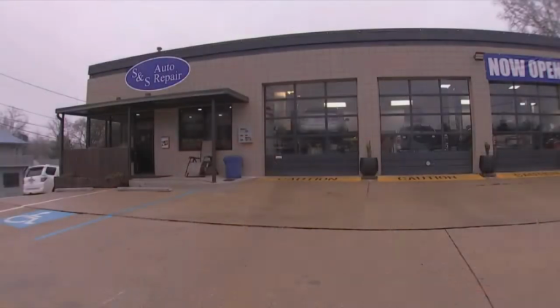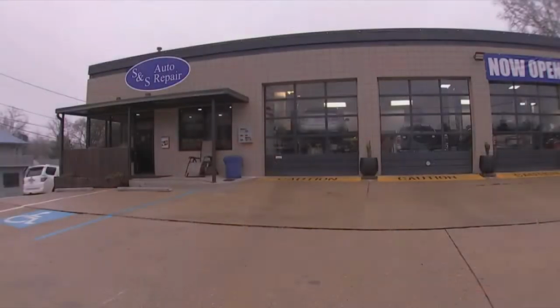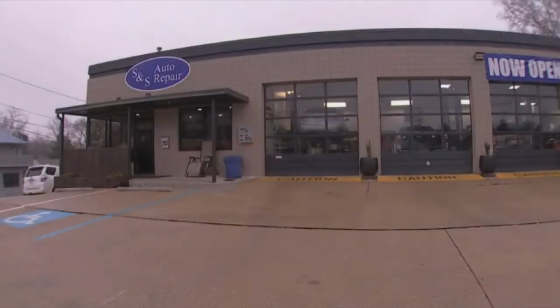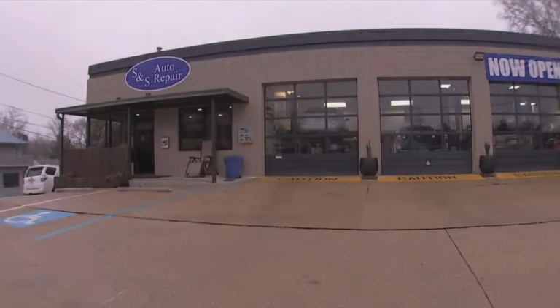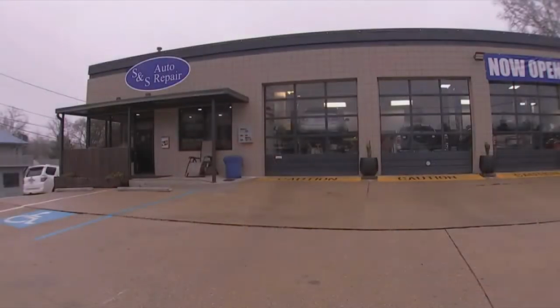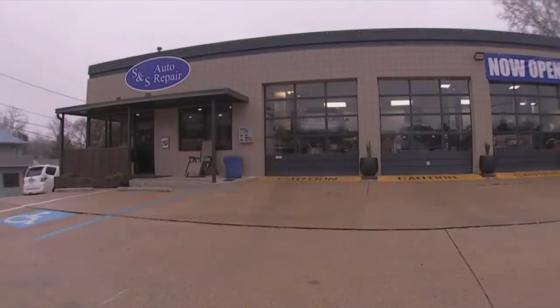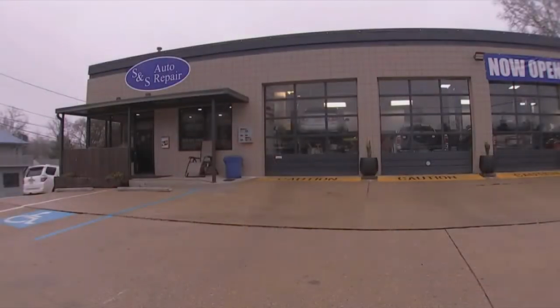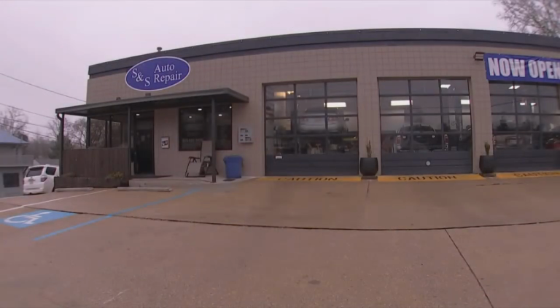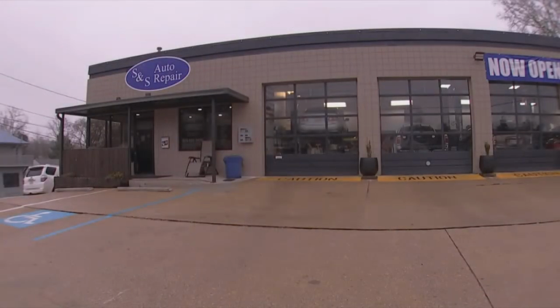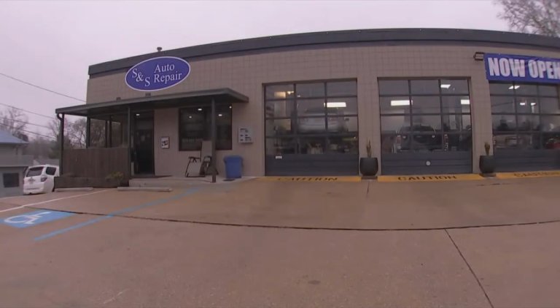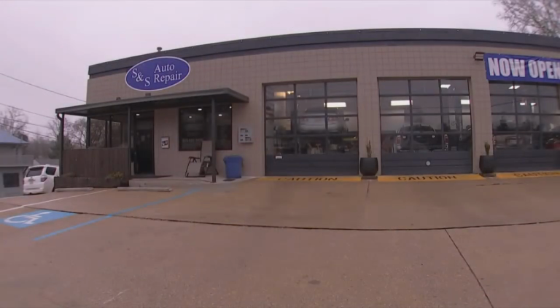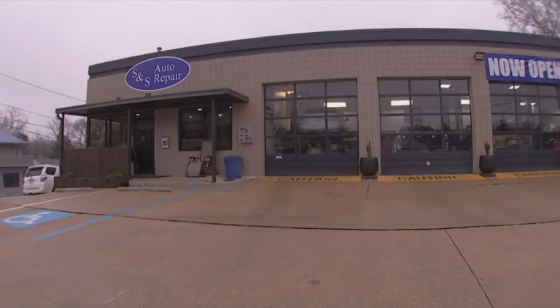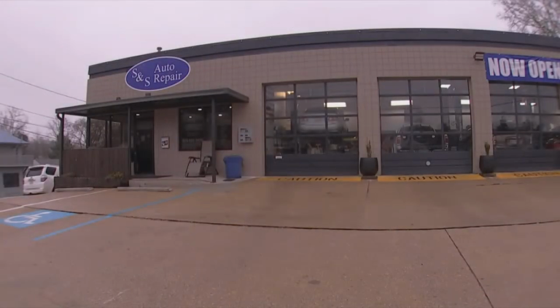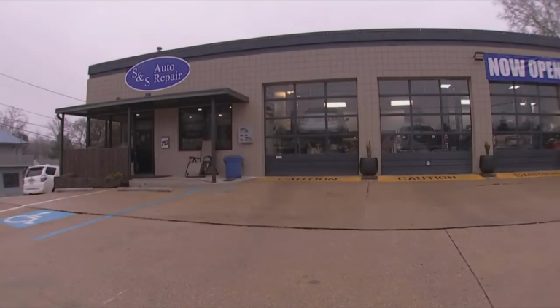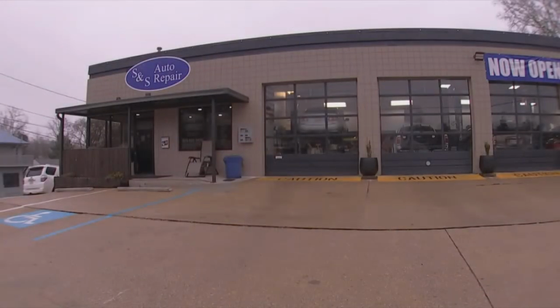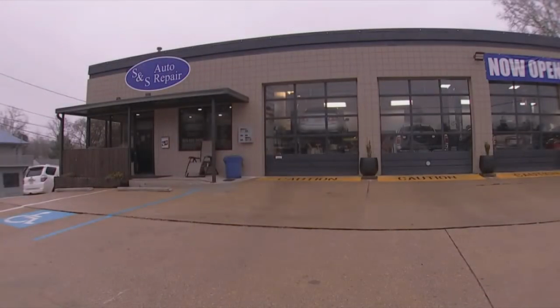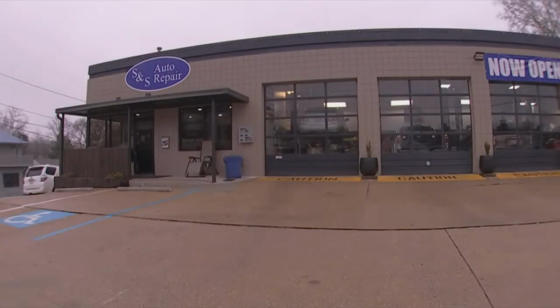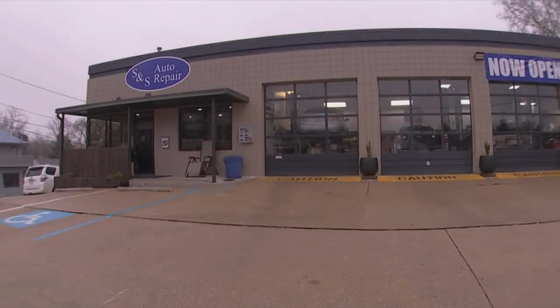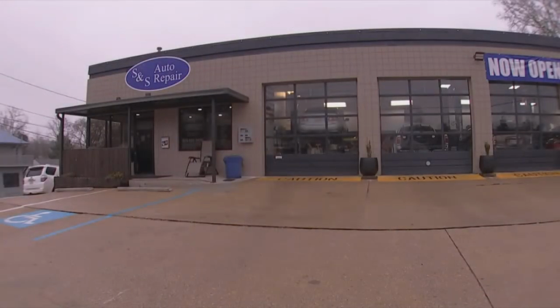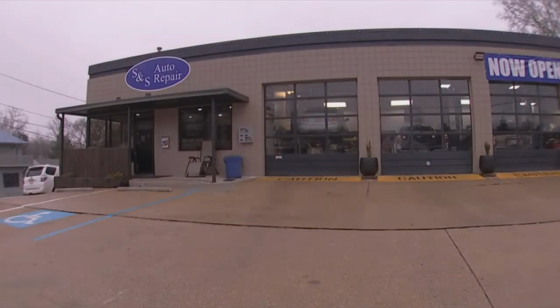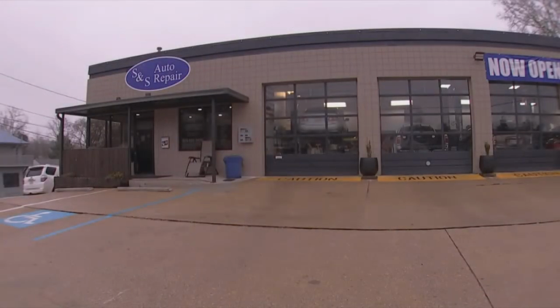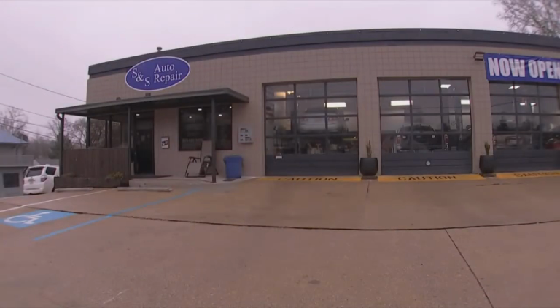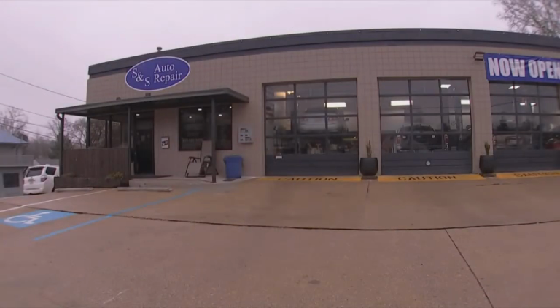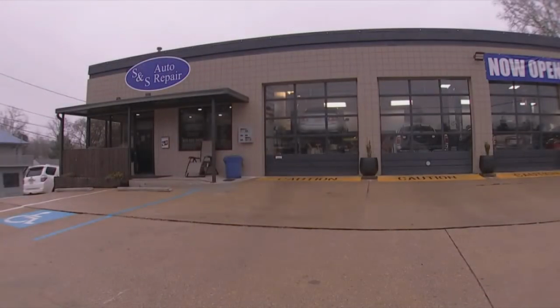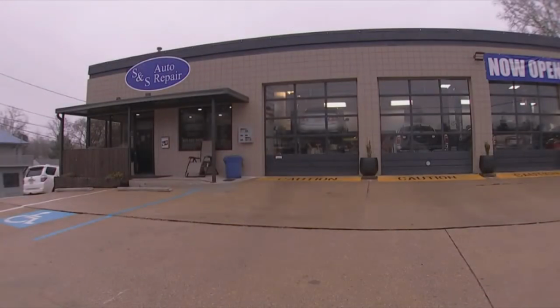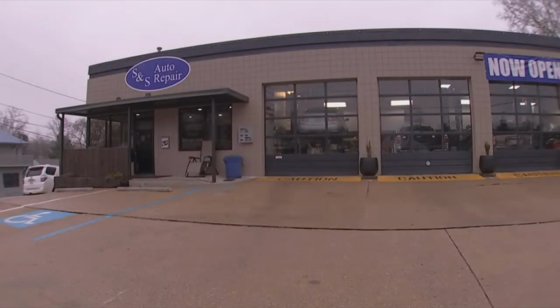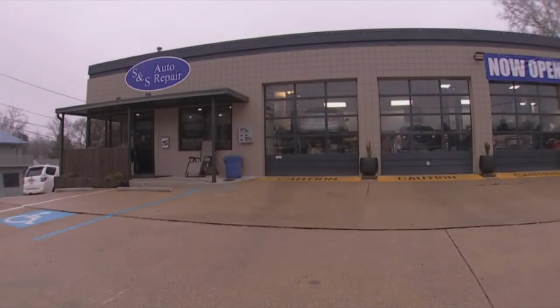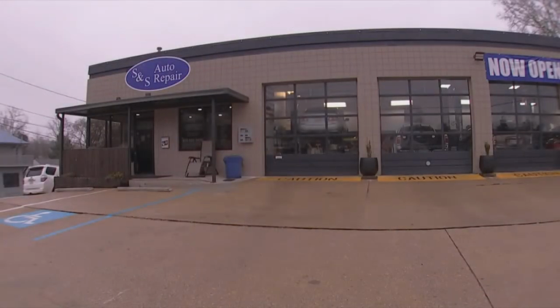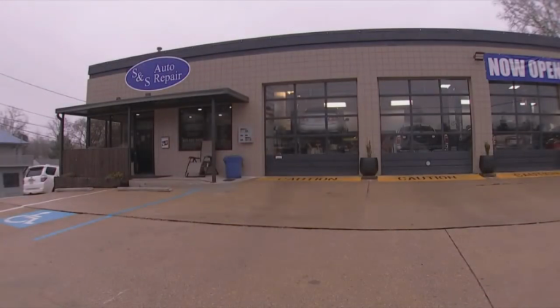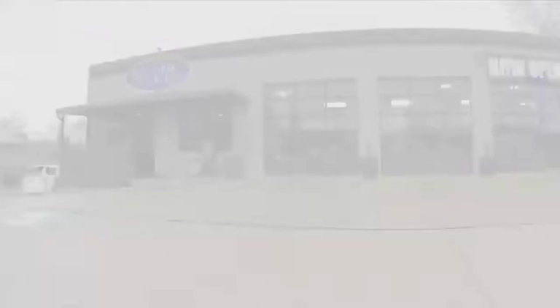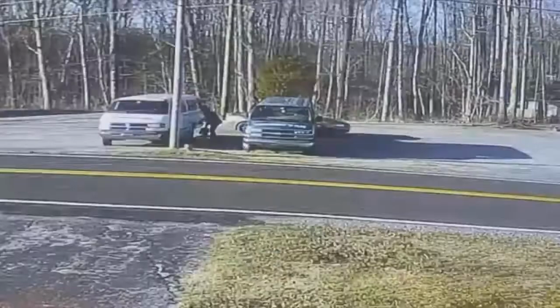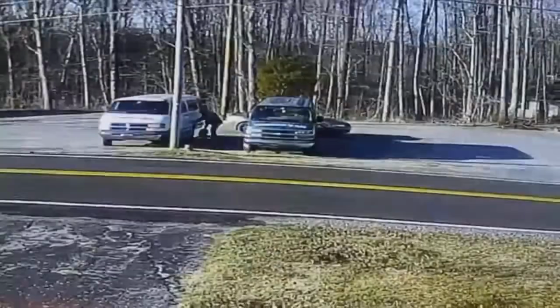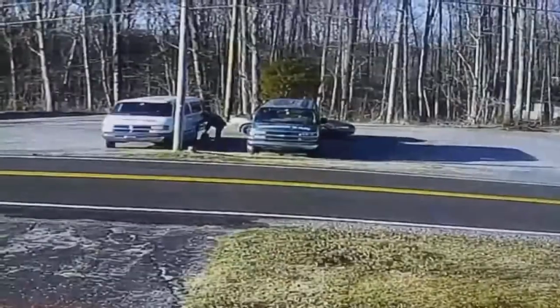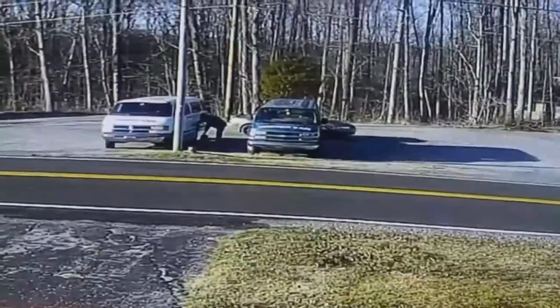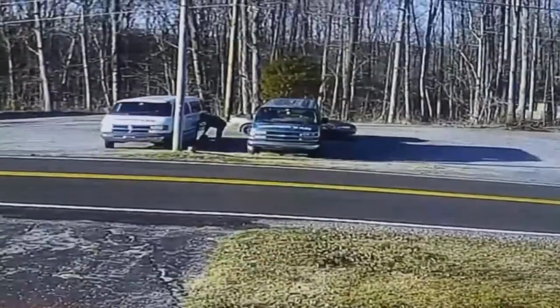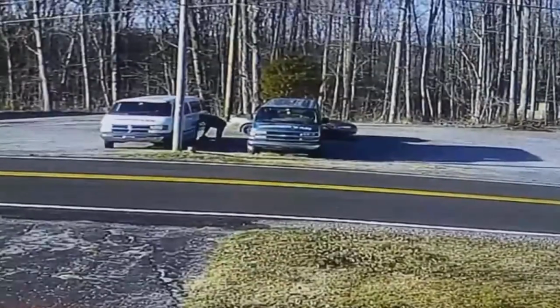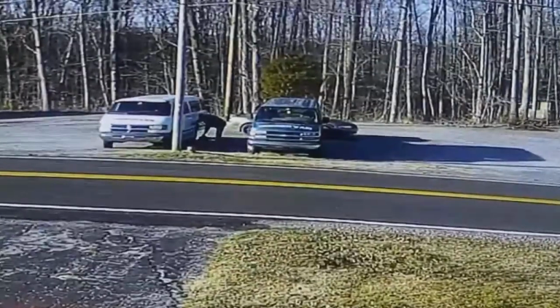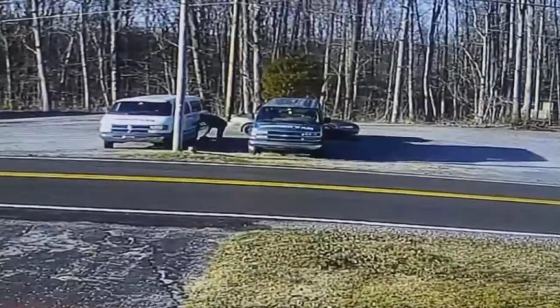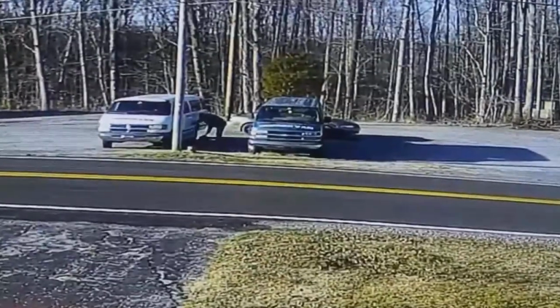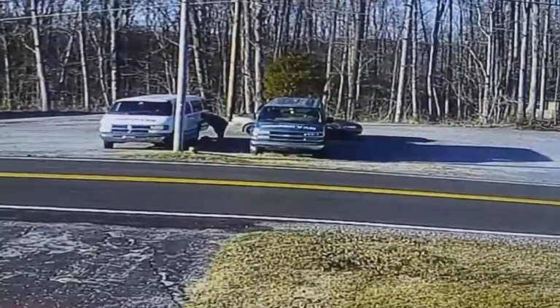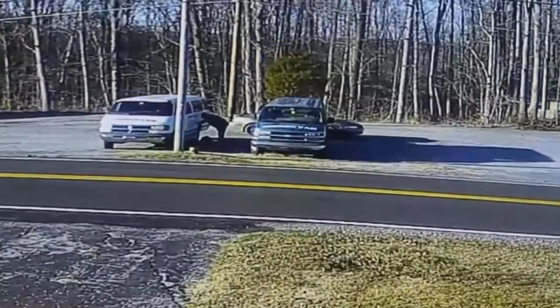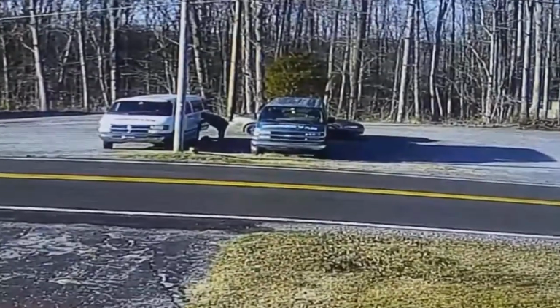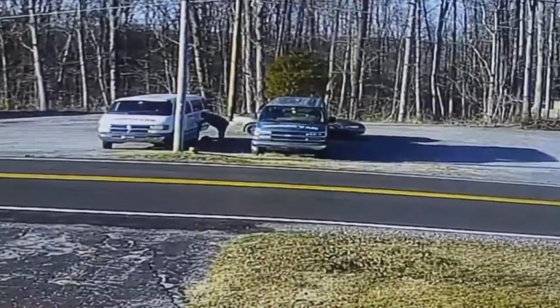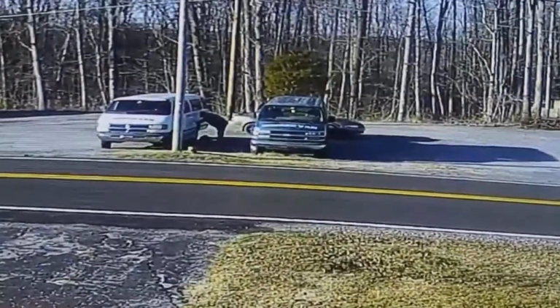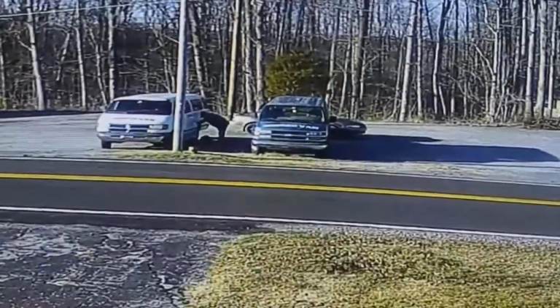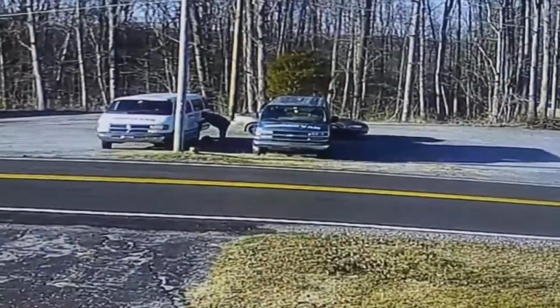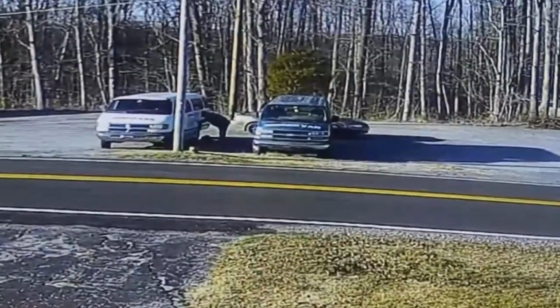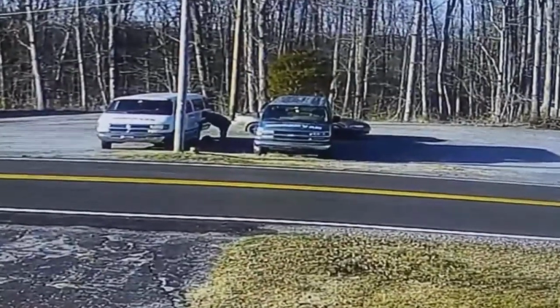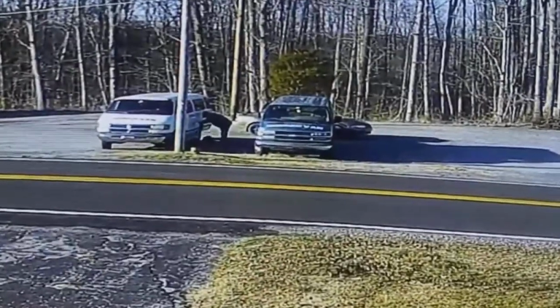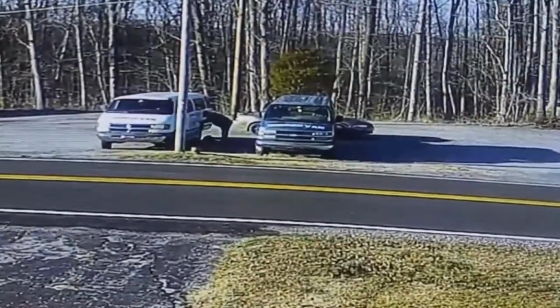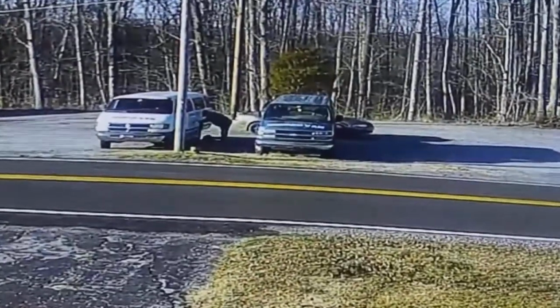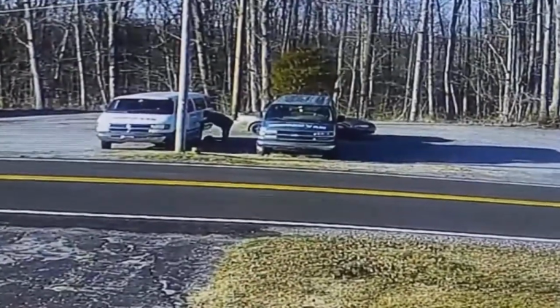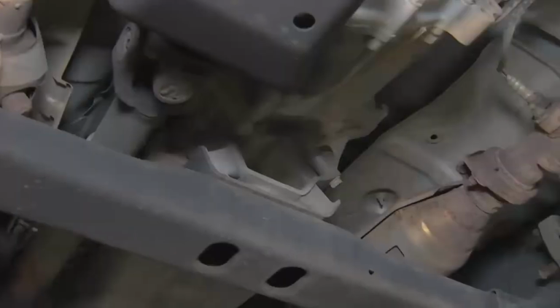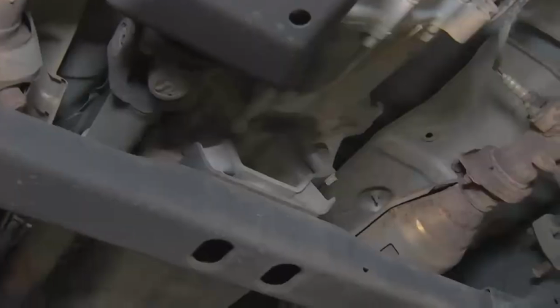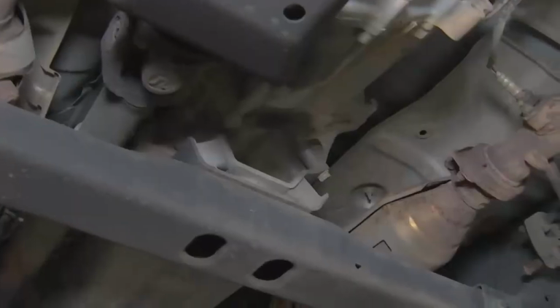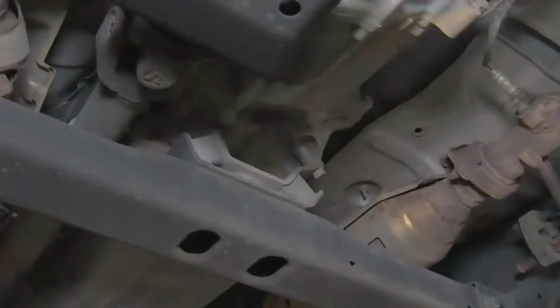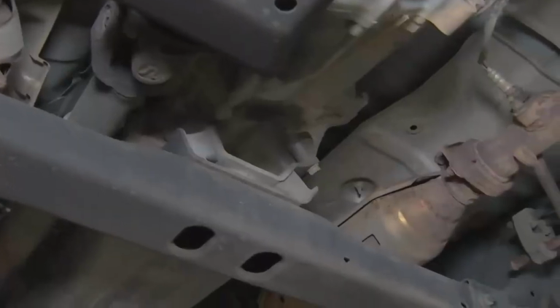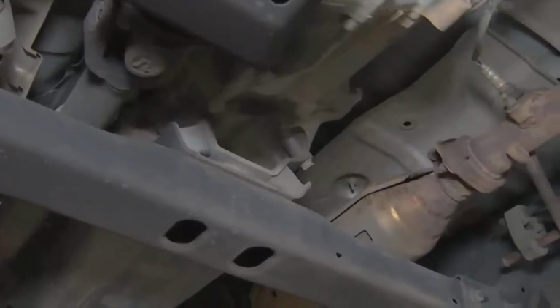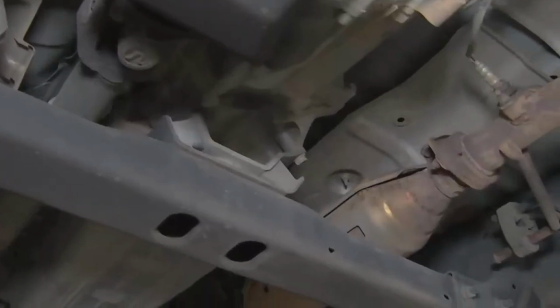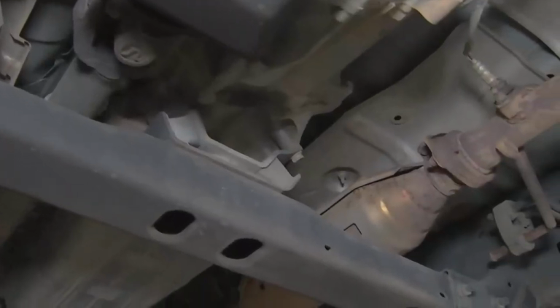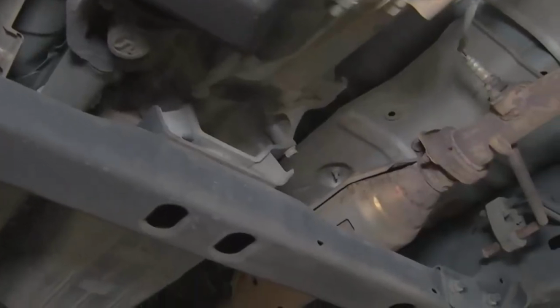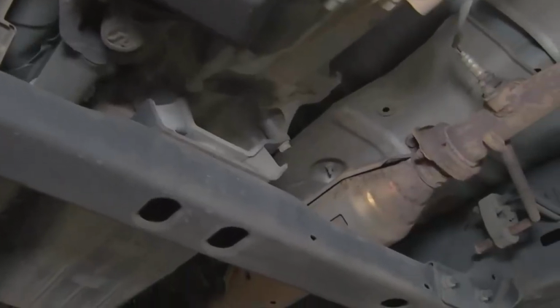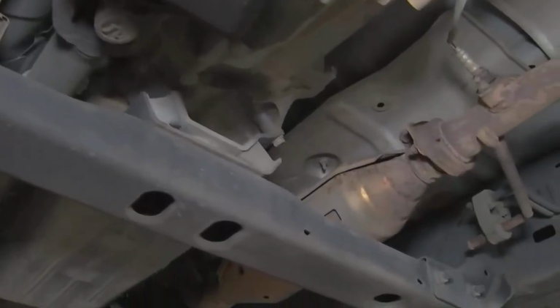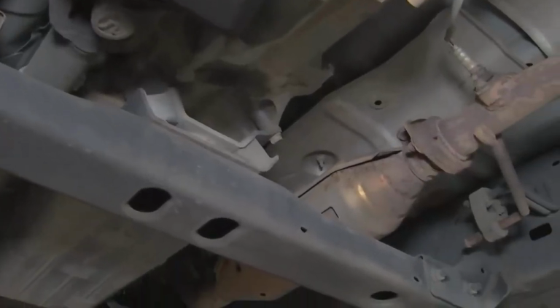Aaron Smith, the owner of S&S Repair in Hickson, says thieves — like those caught on camera at a church in Jackson County — have little fear of retaliation.